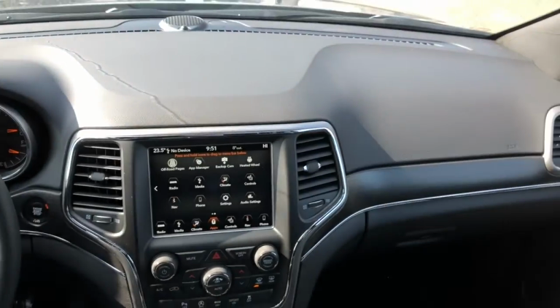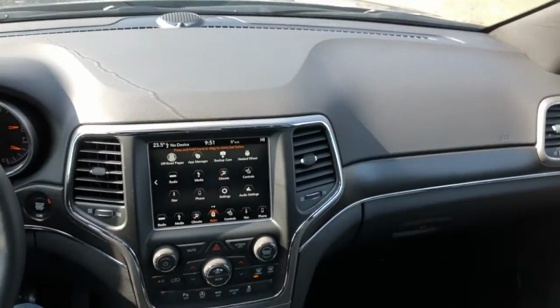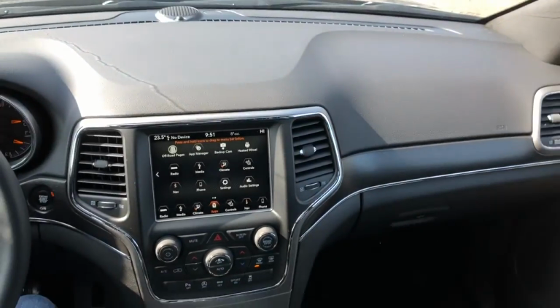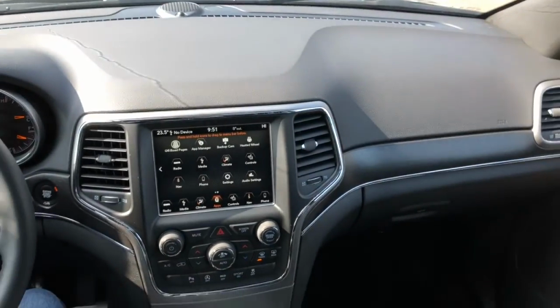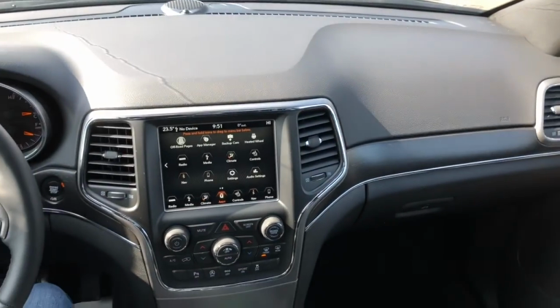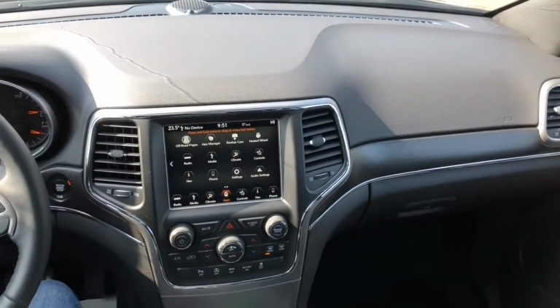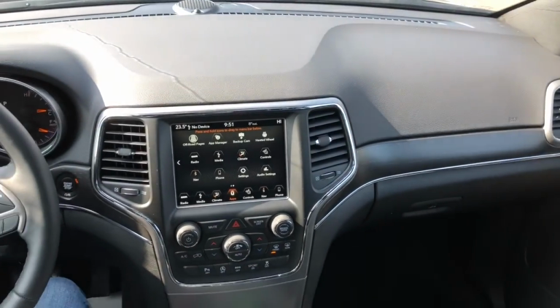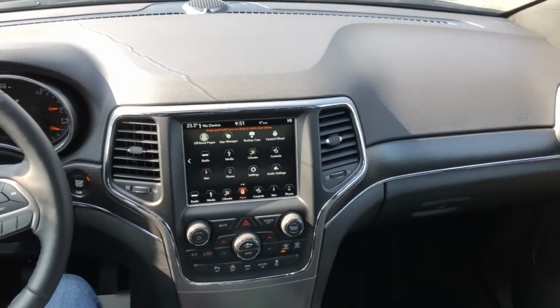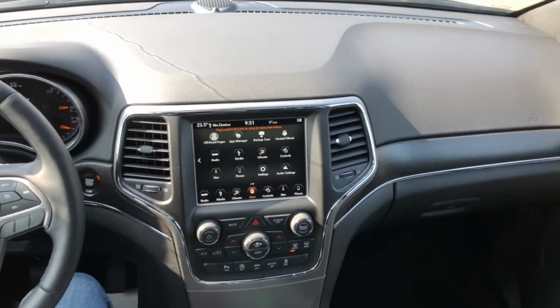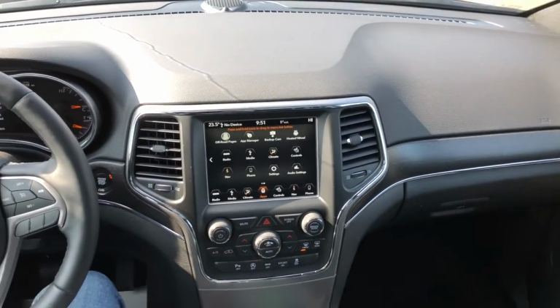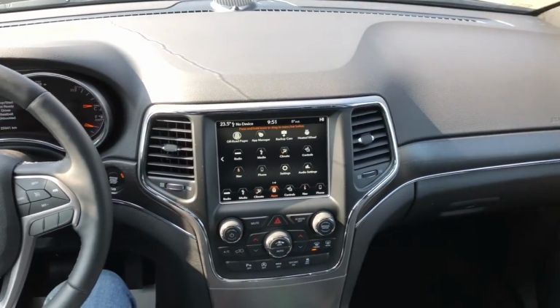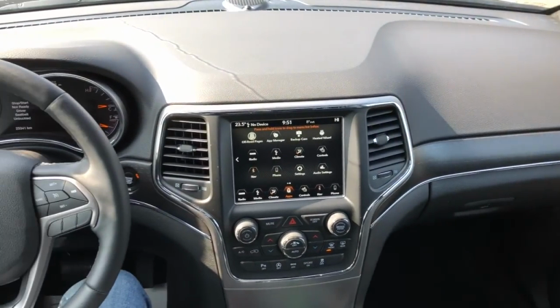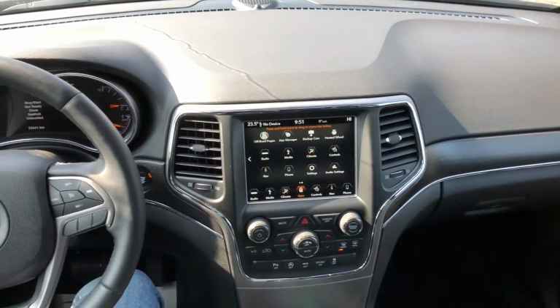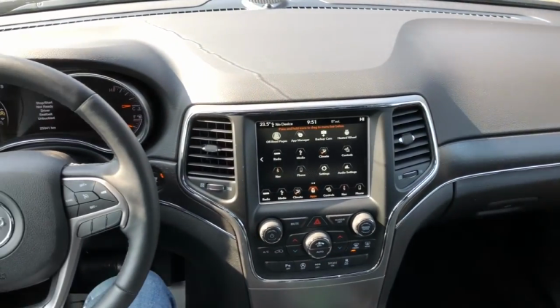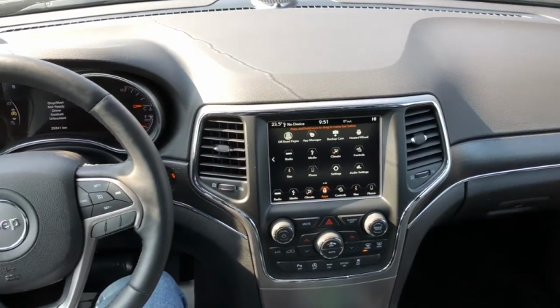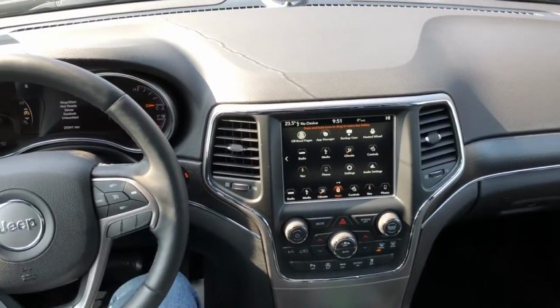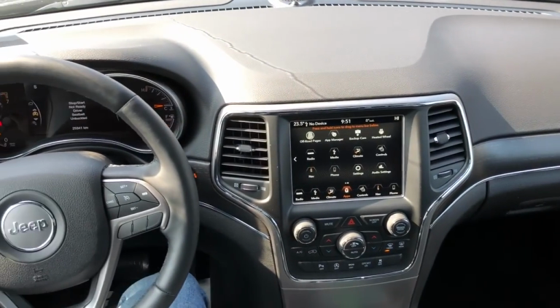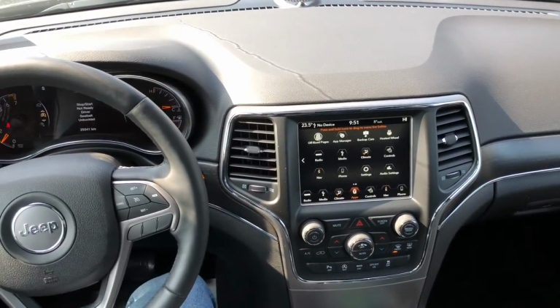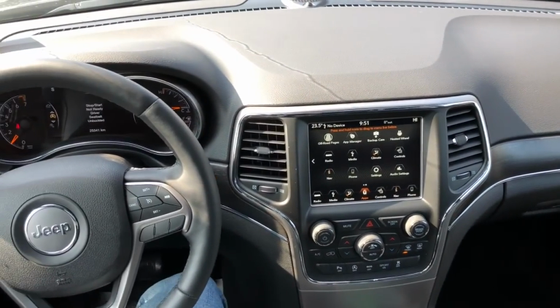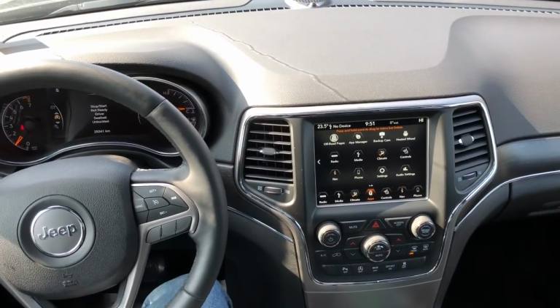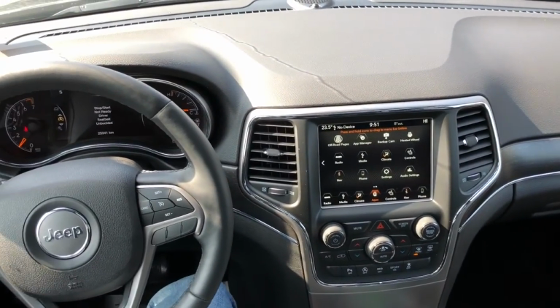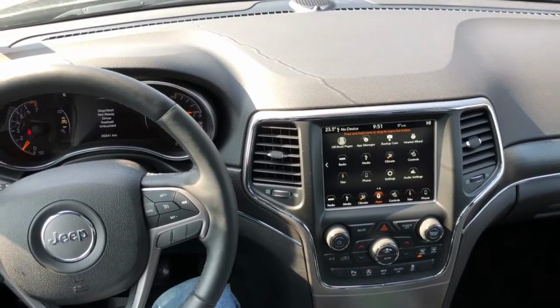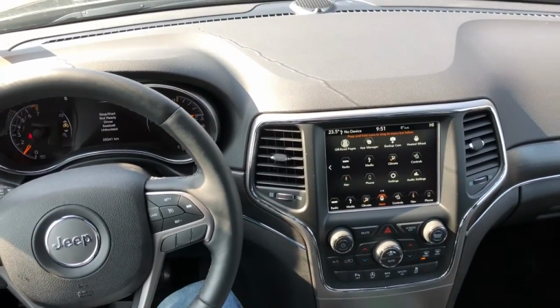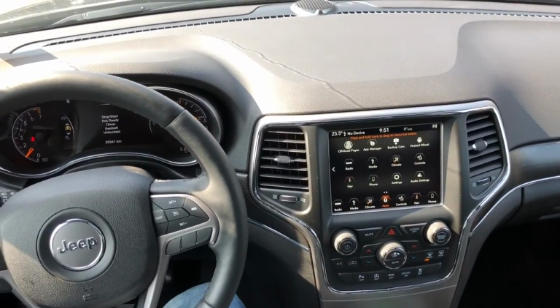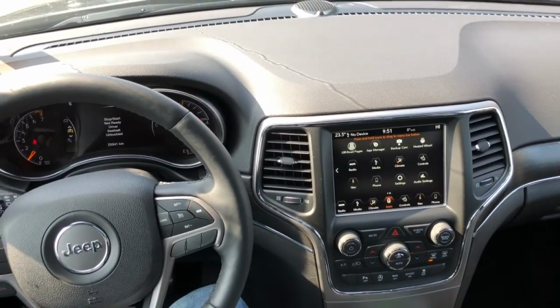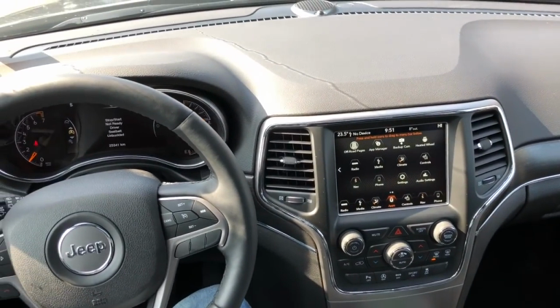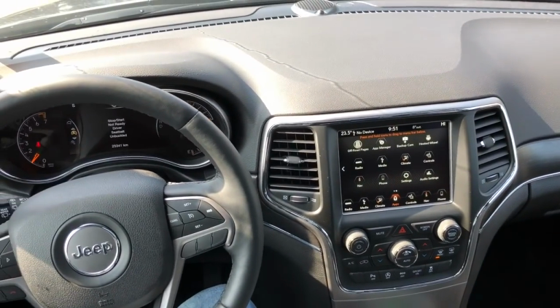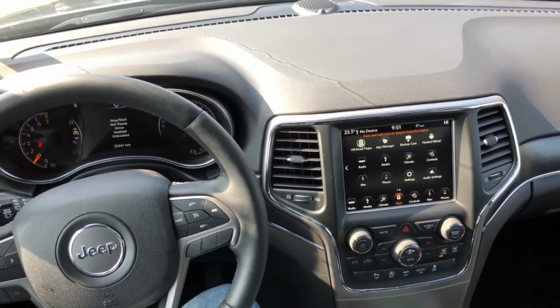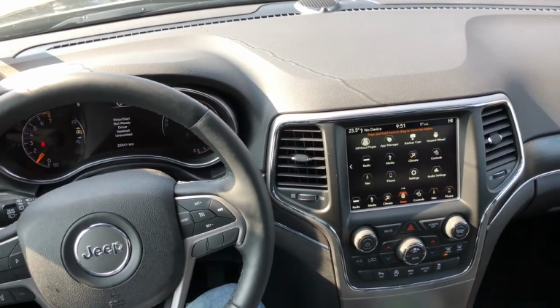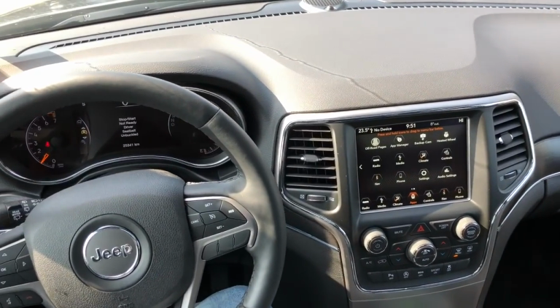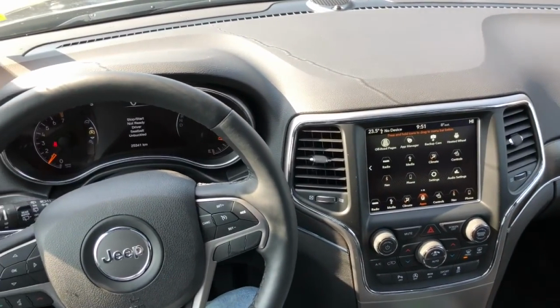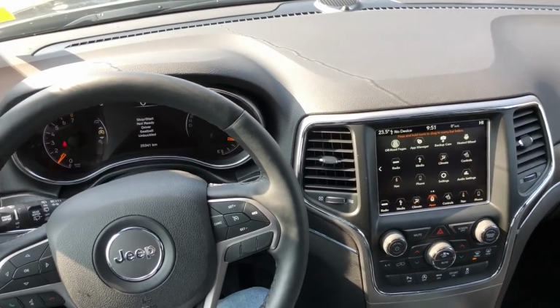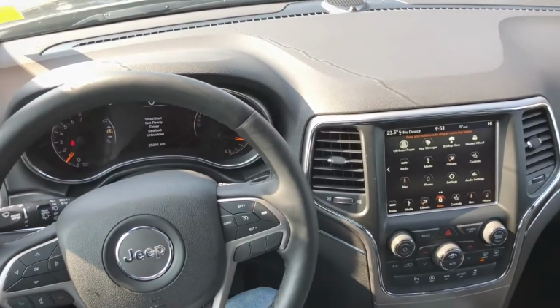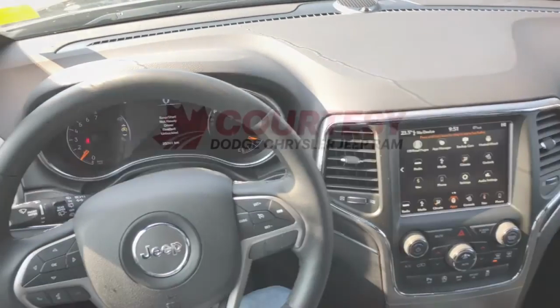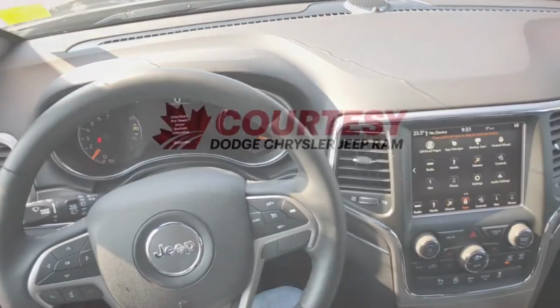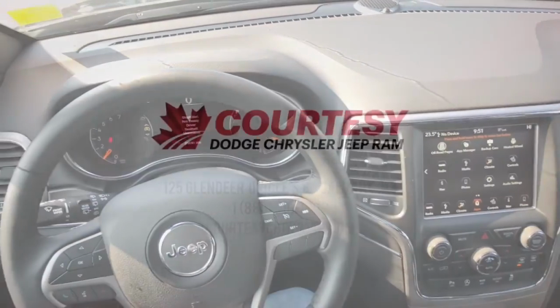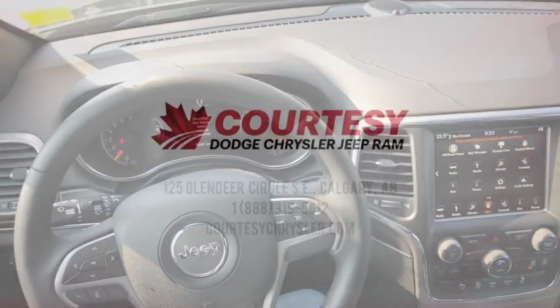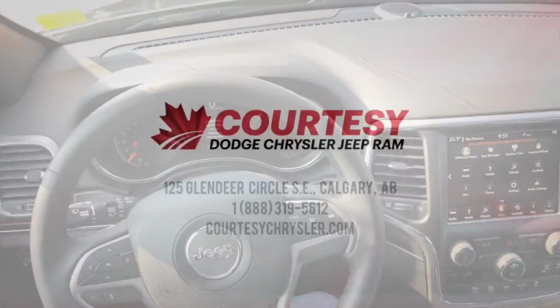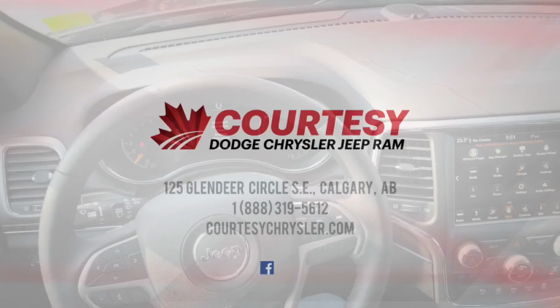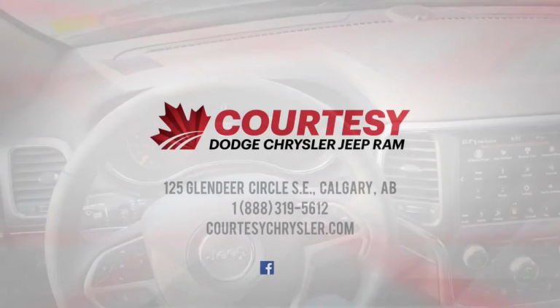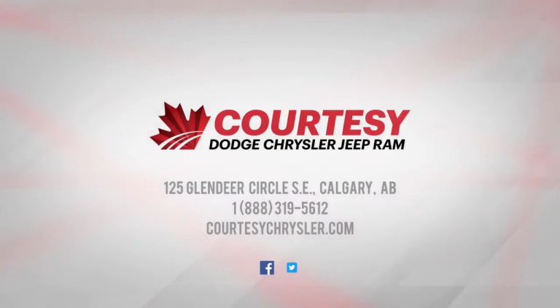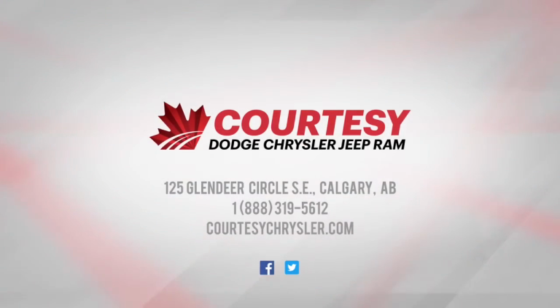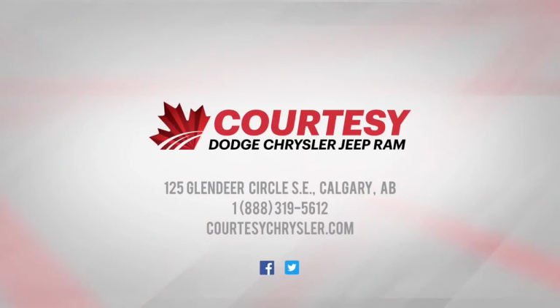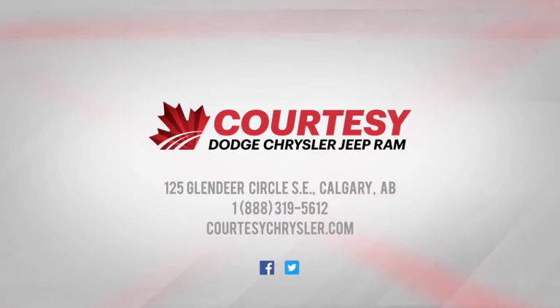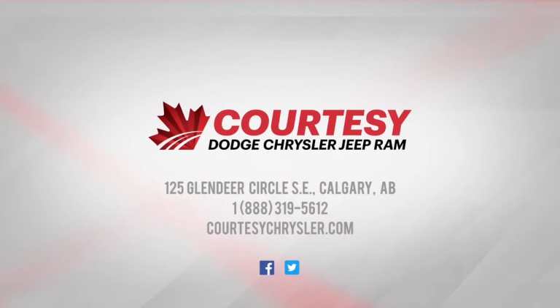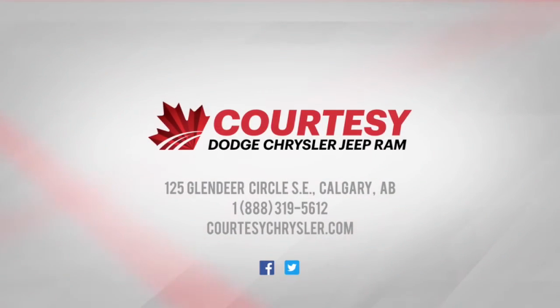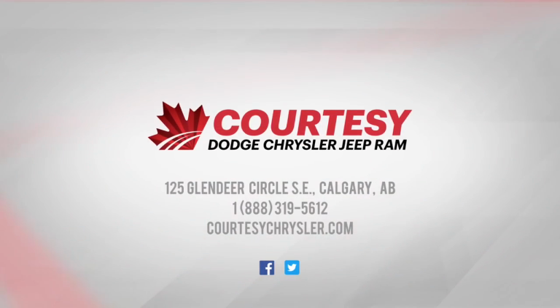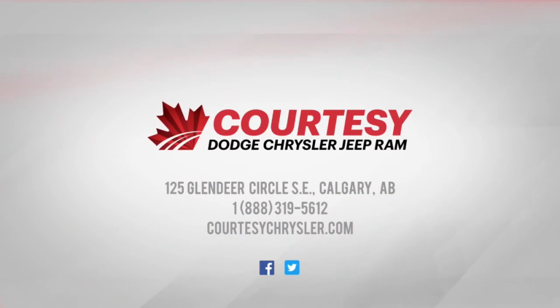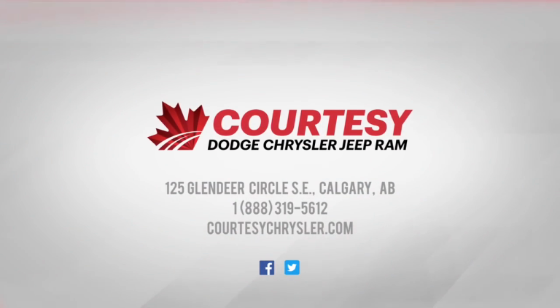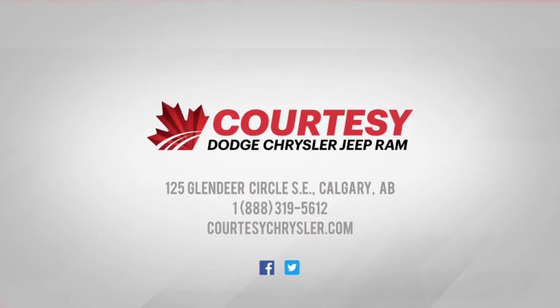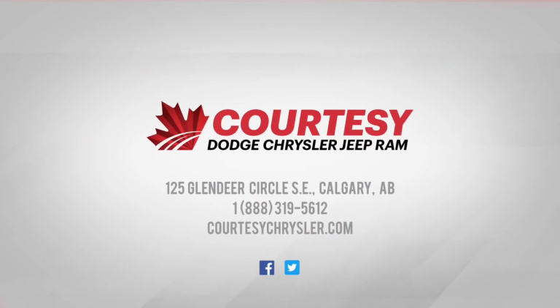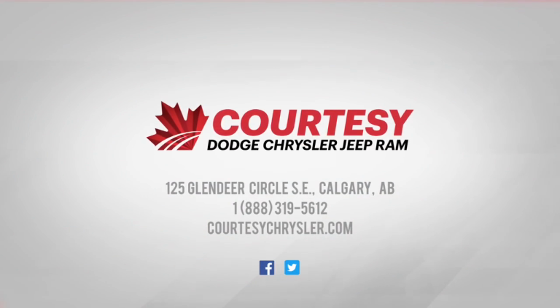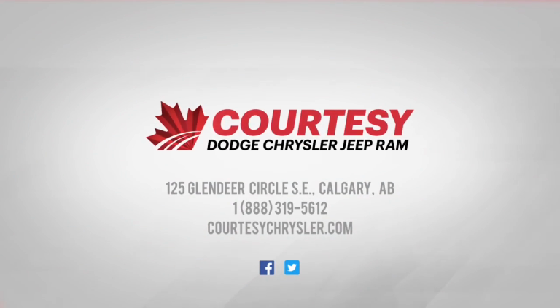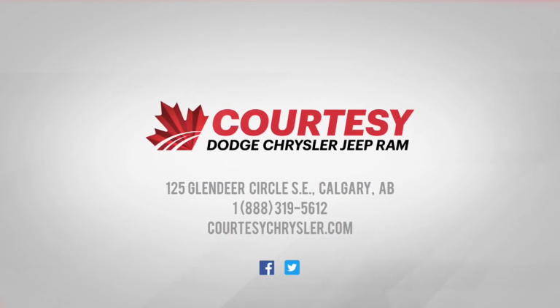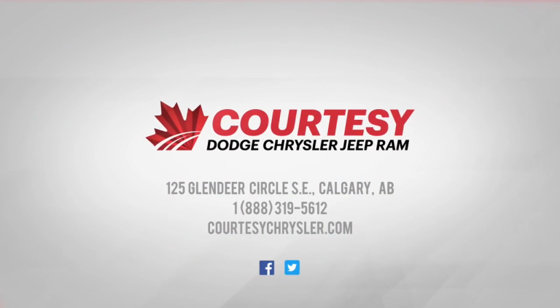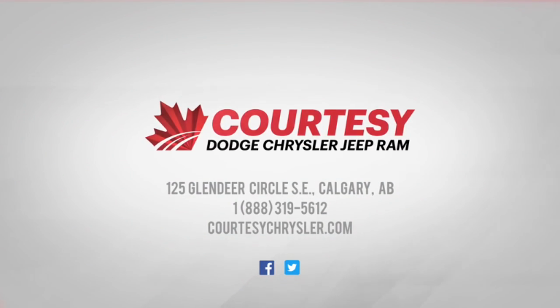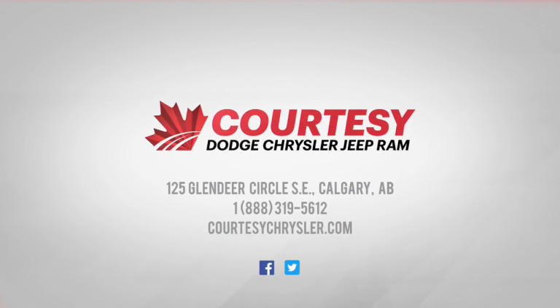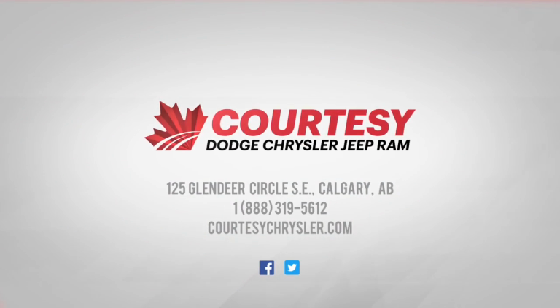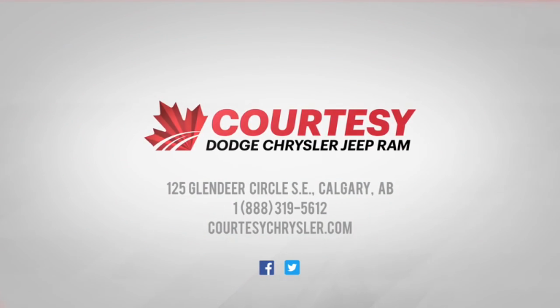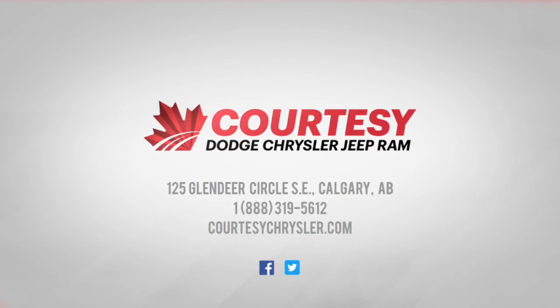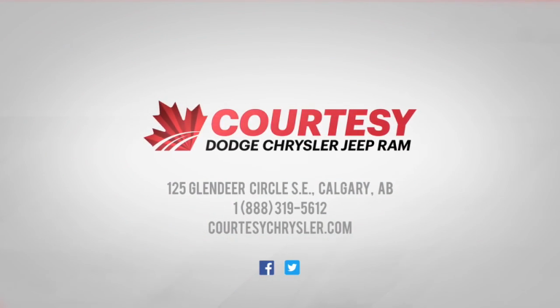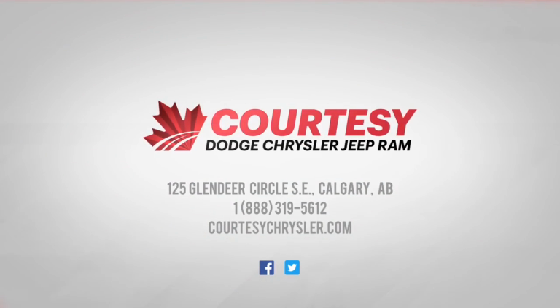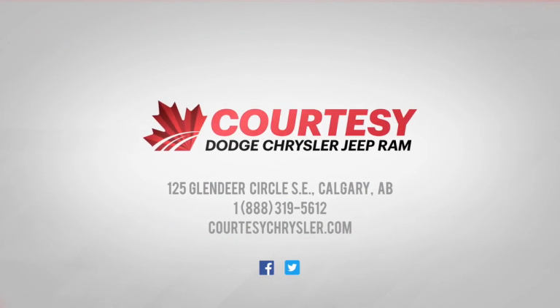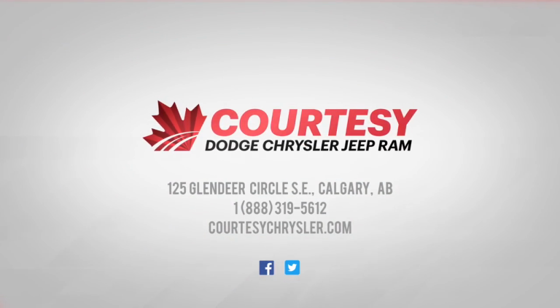If you have any more questions about this vehicle, please visit us online or in store at Courtesy Chrysler. This is Tyson — hope you guys have a great day. I'll see you next time.